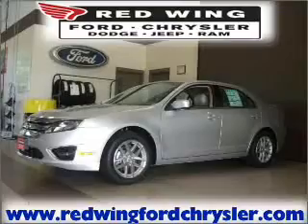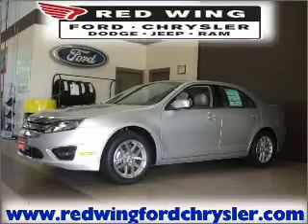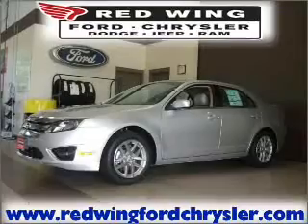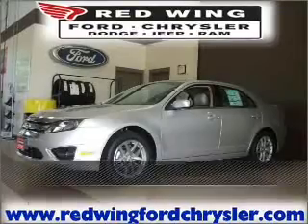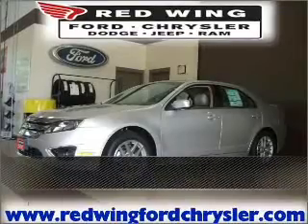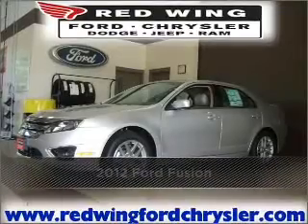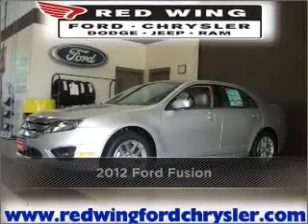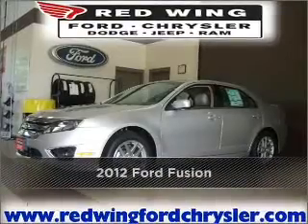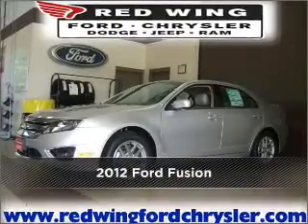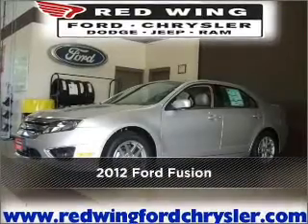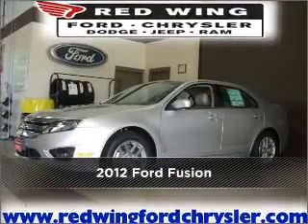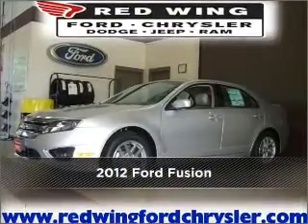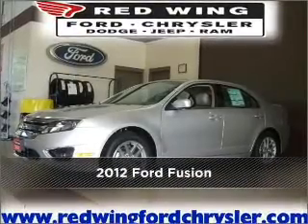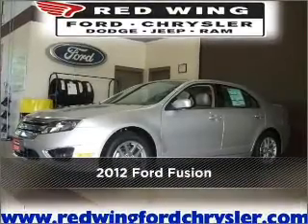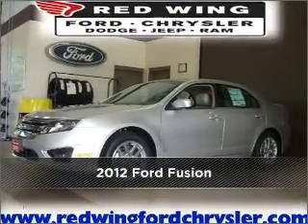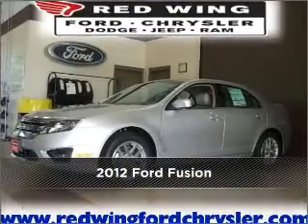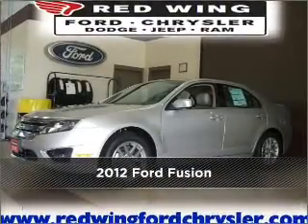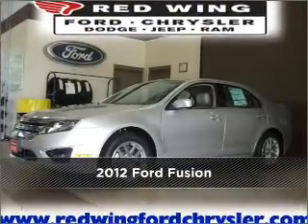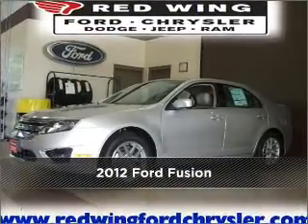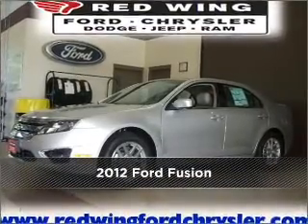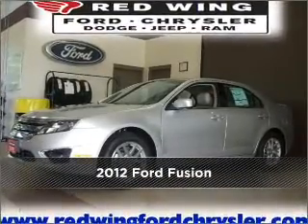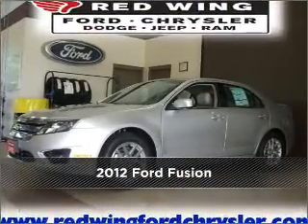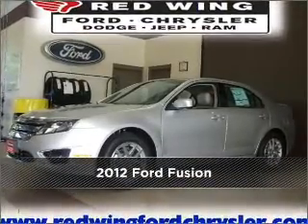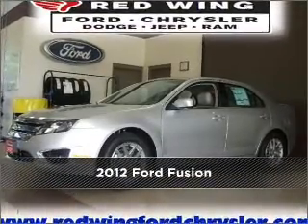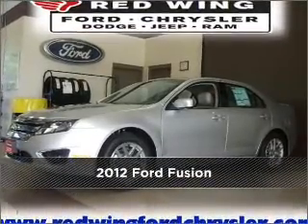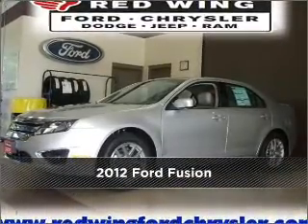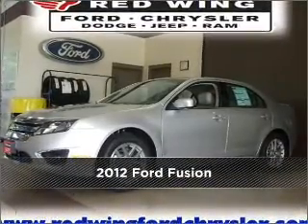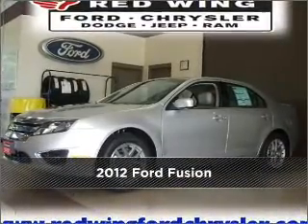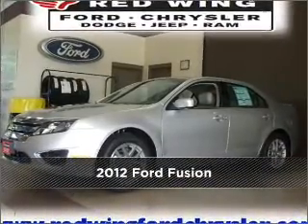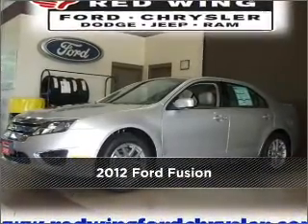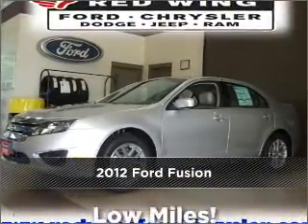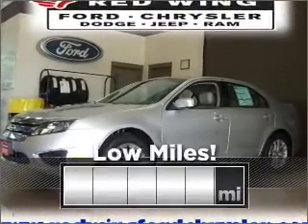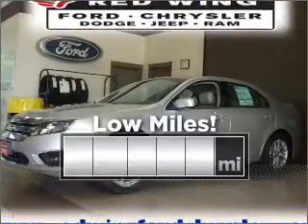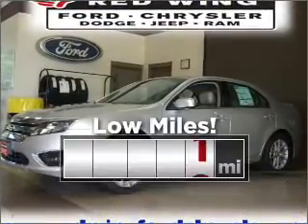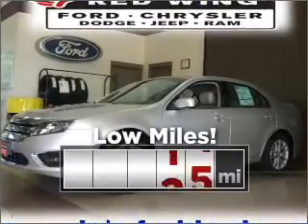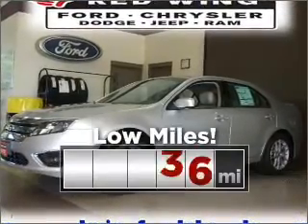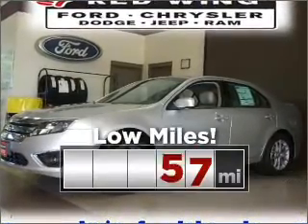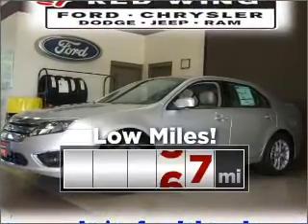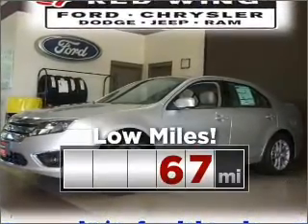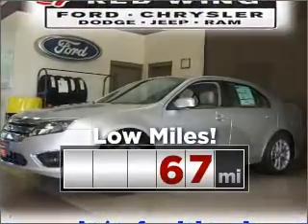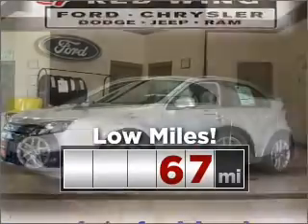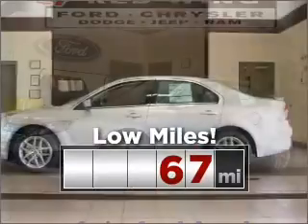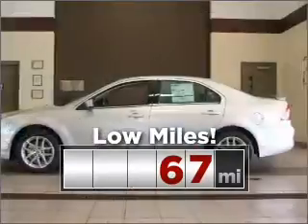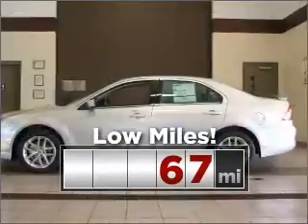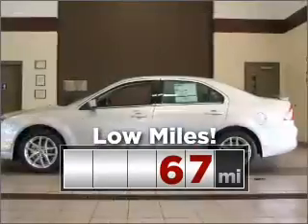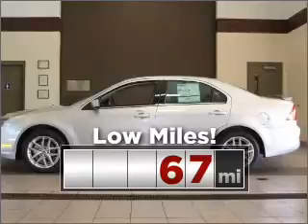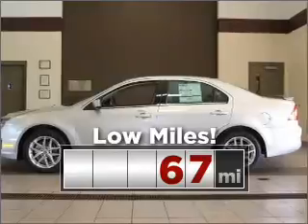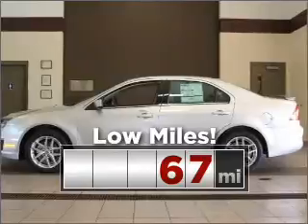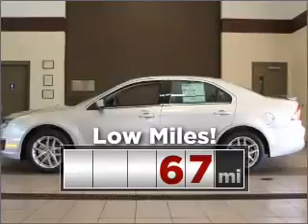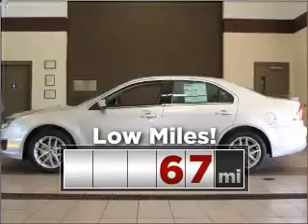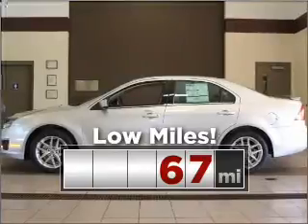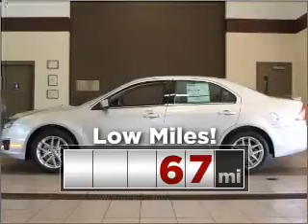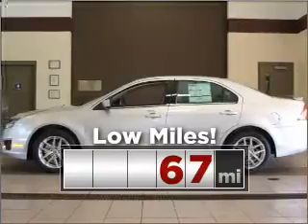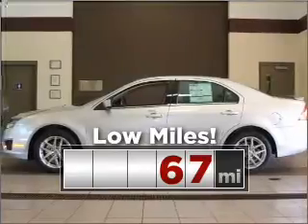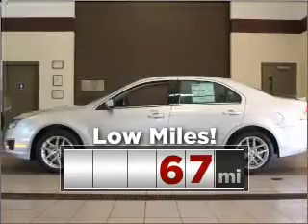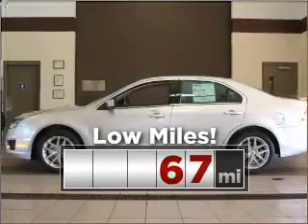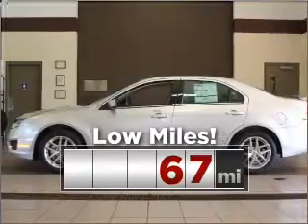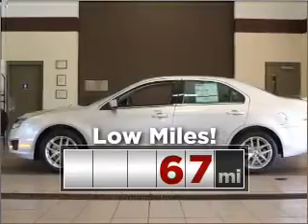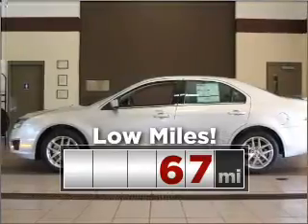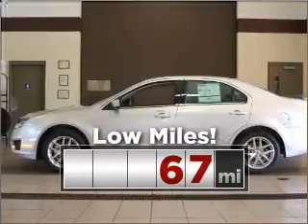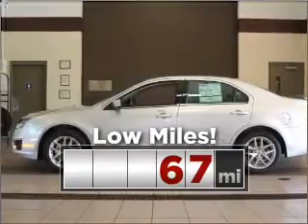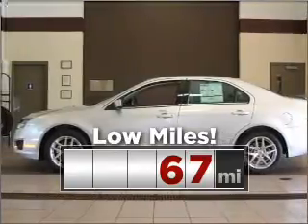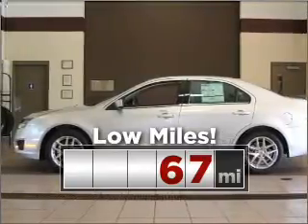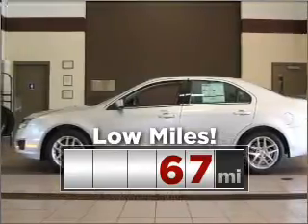Your search stops here with this ideal auto. Purchasing this low mileage vehicle is a smart choice for the long term.